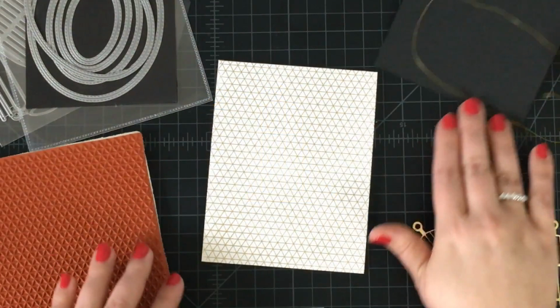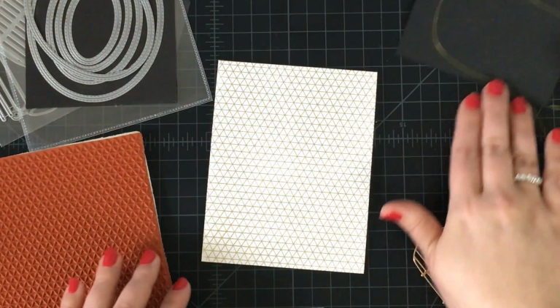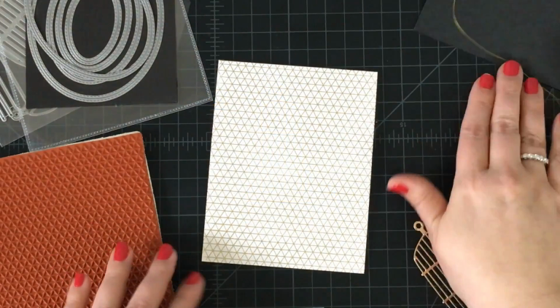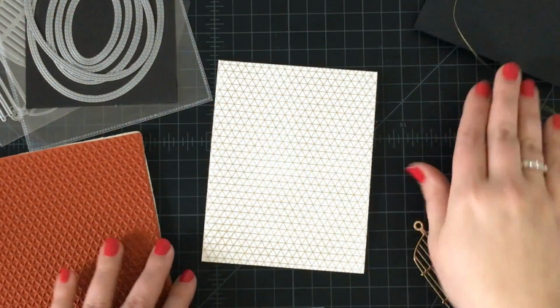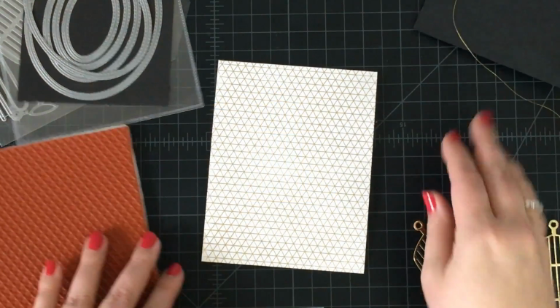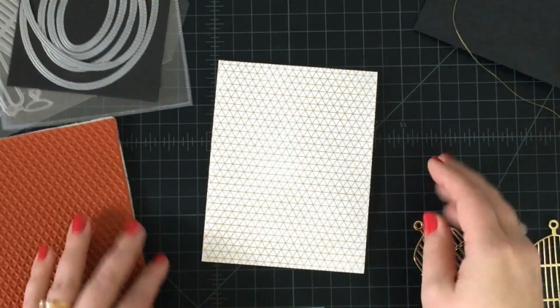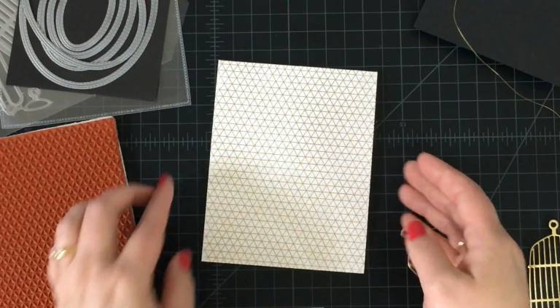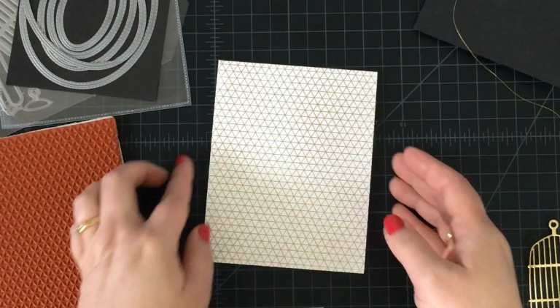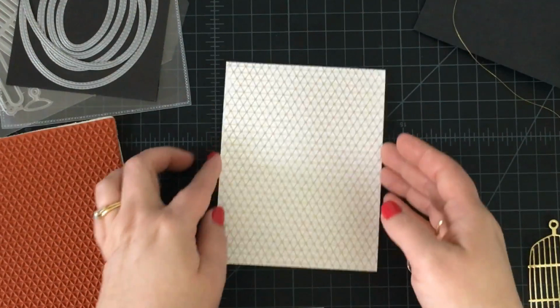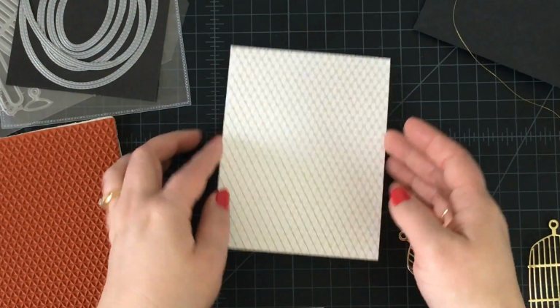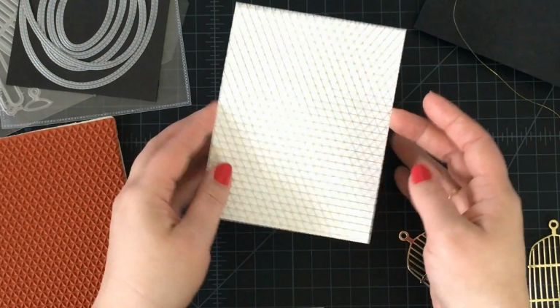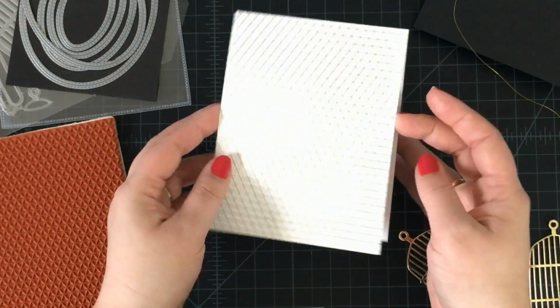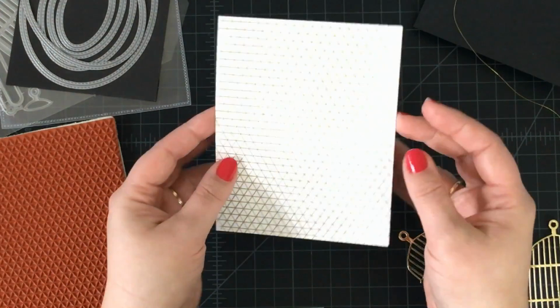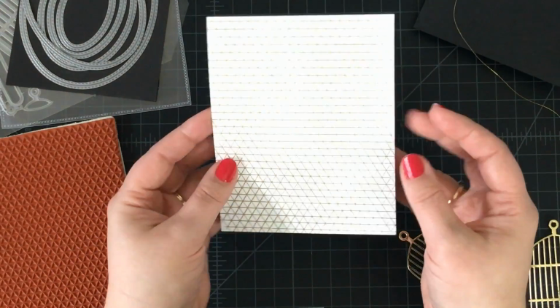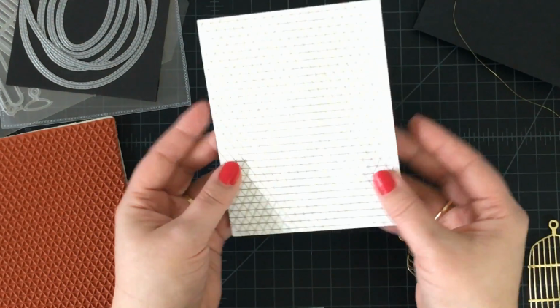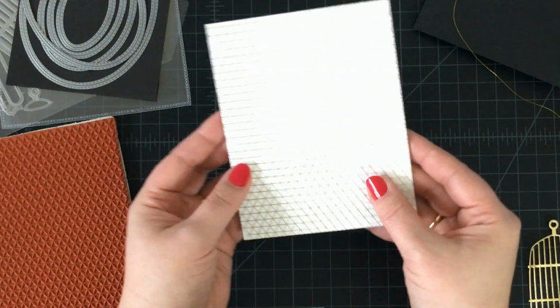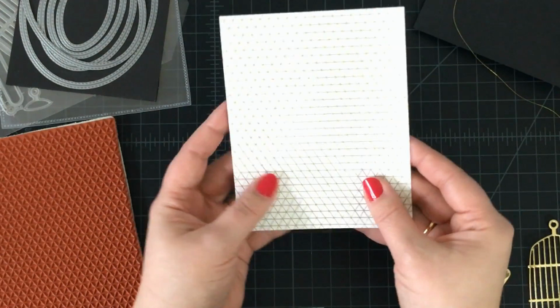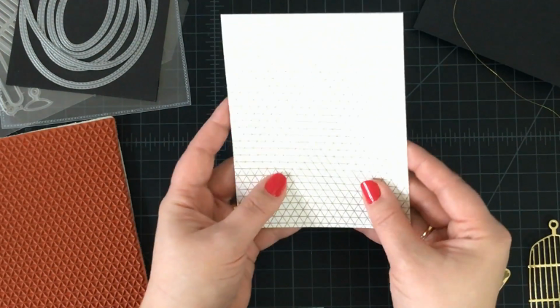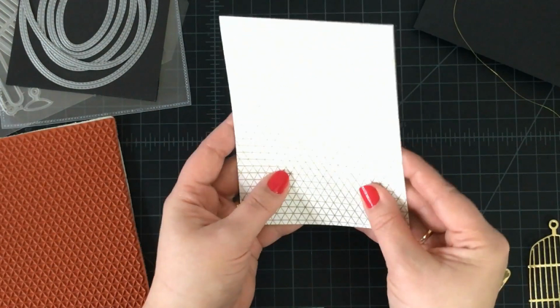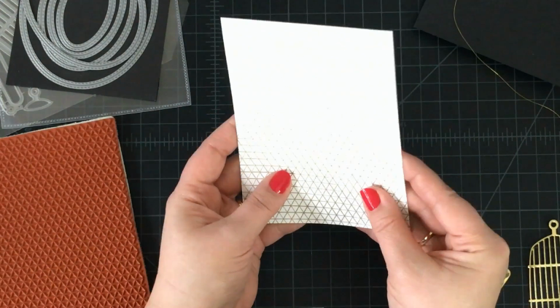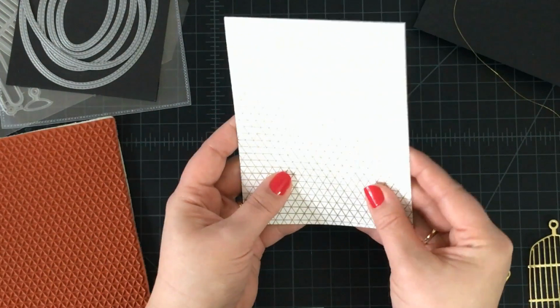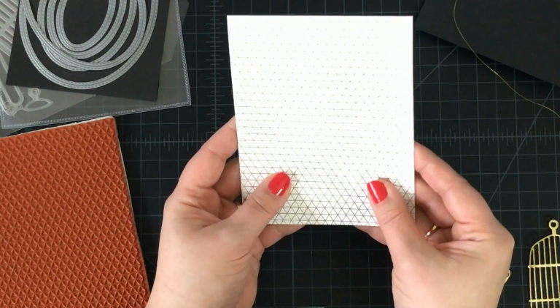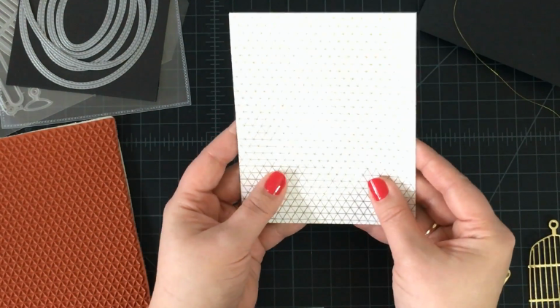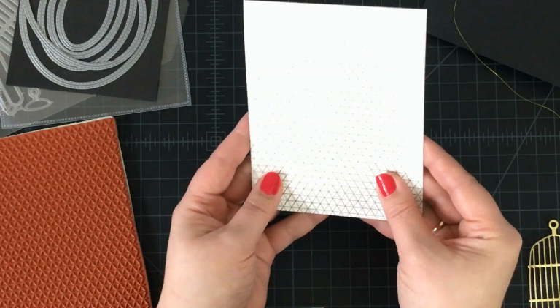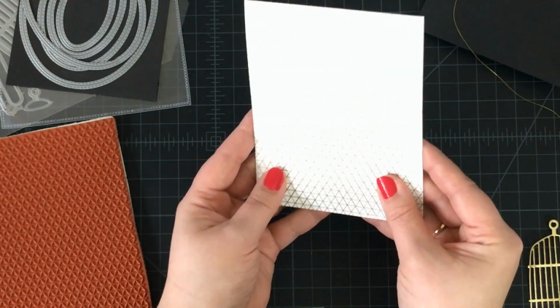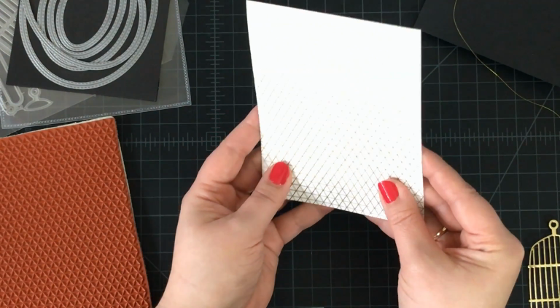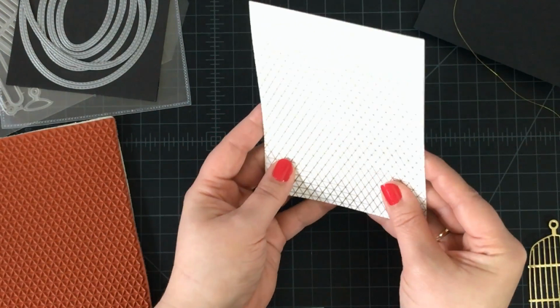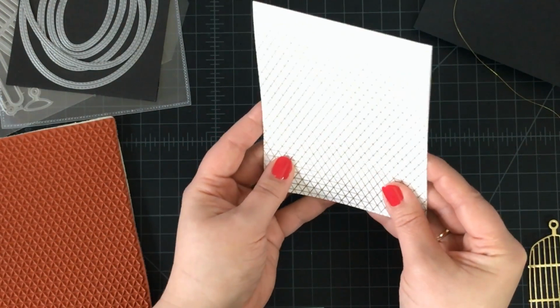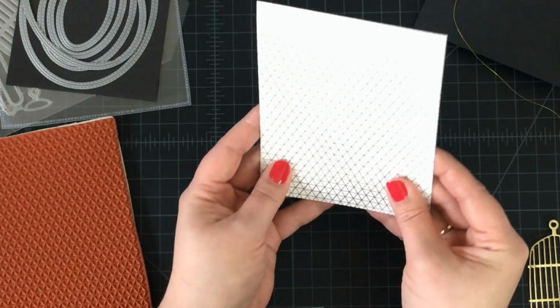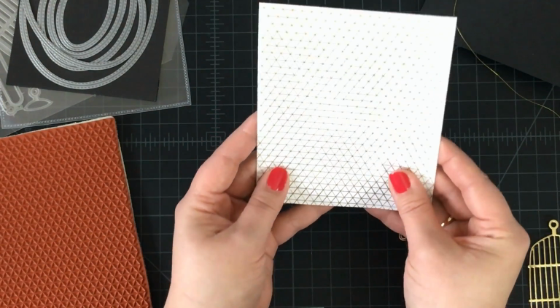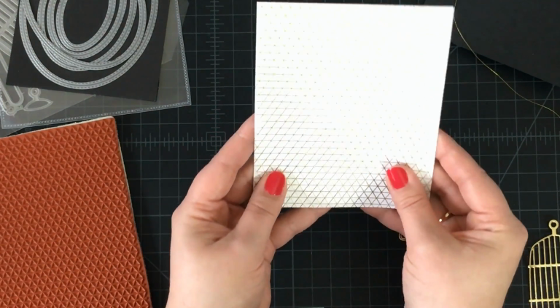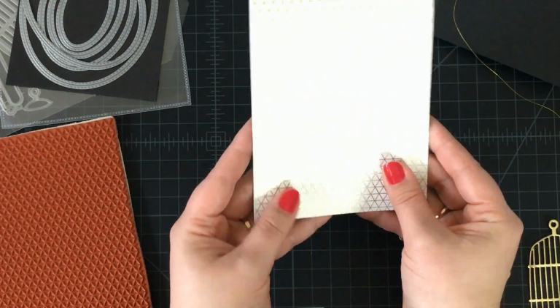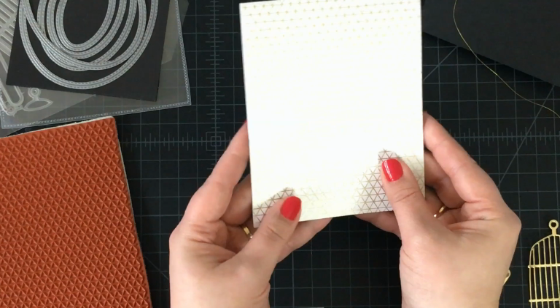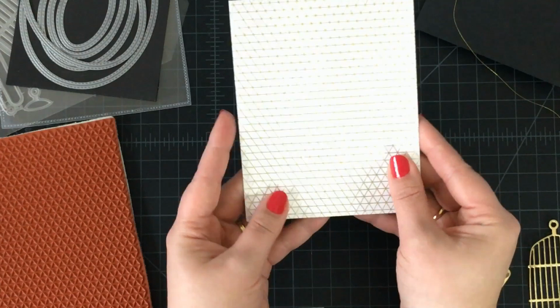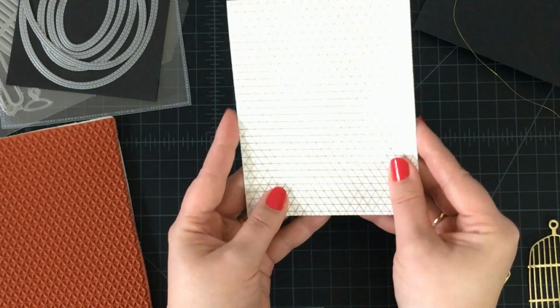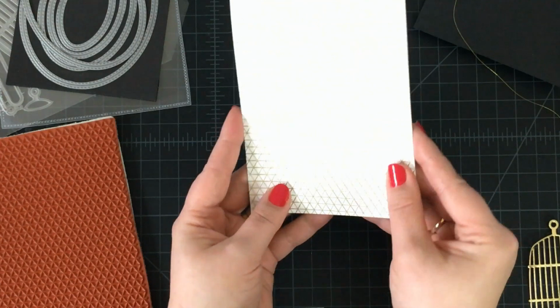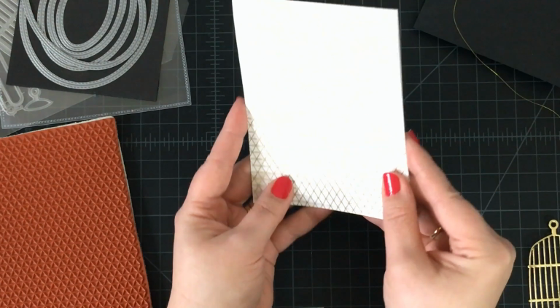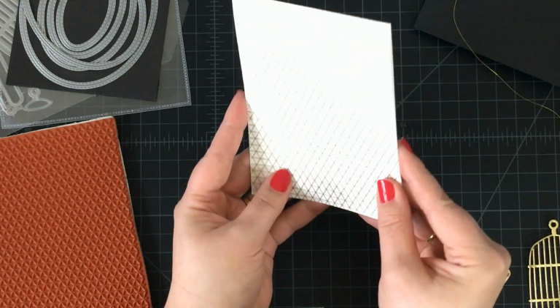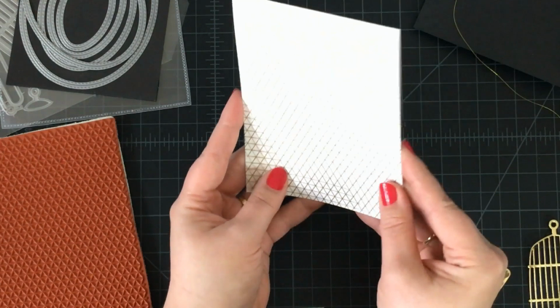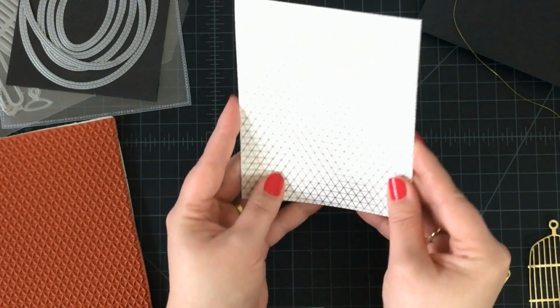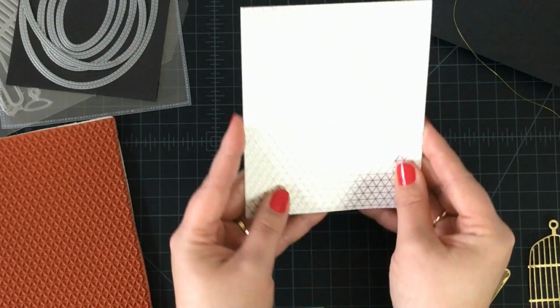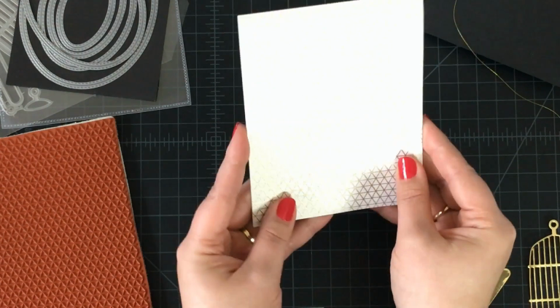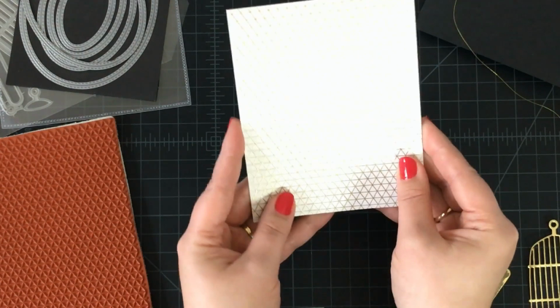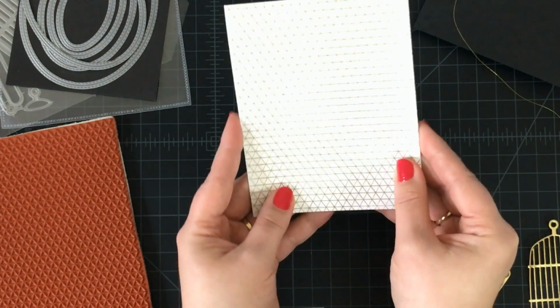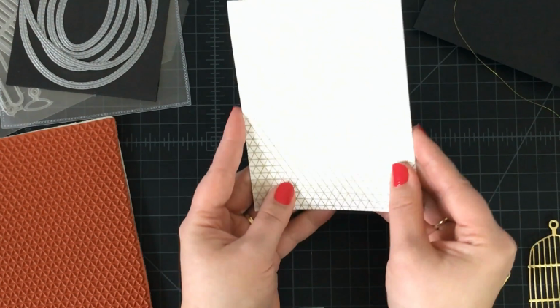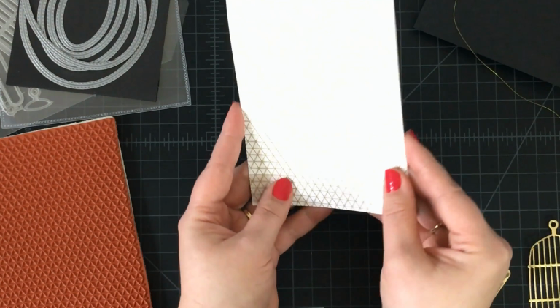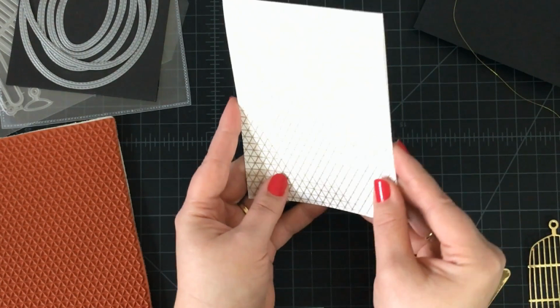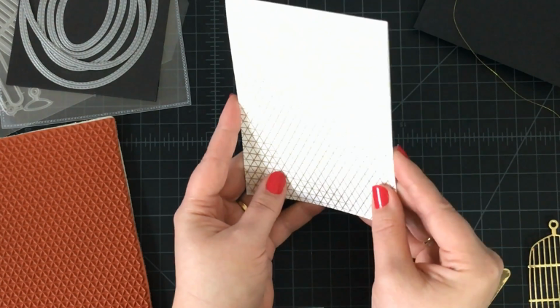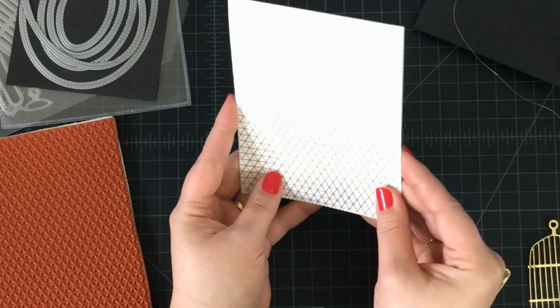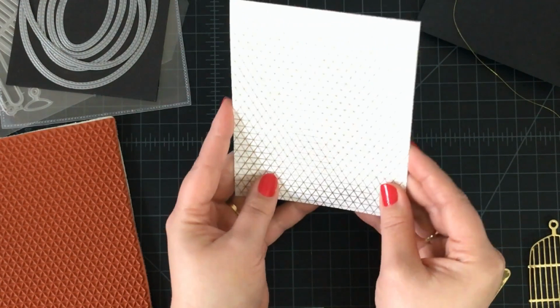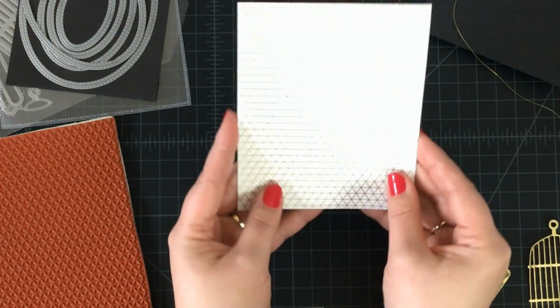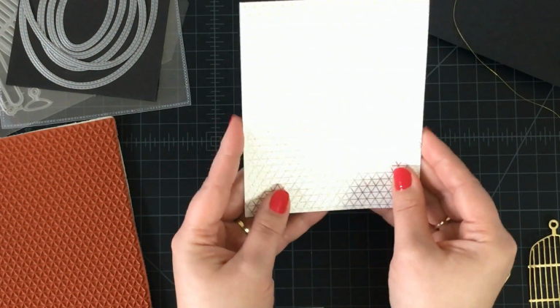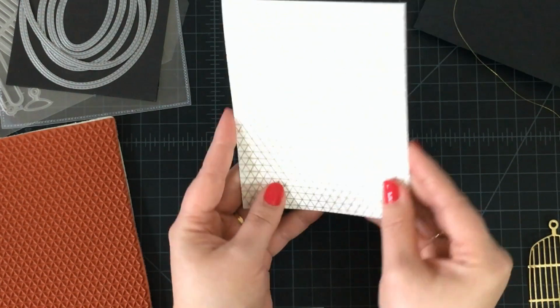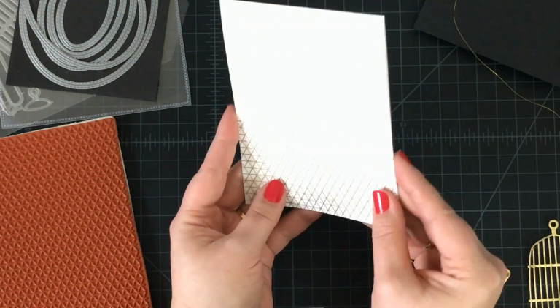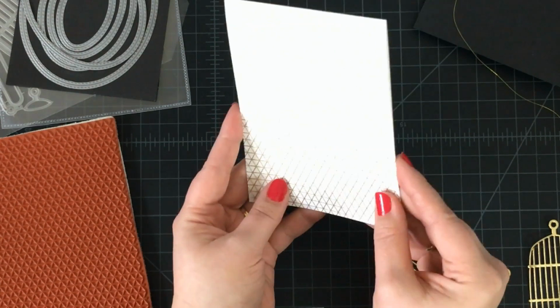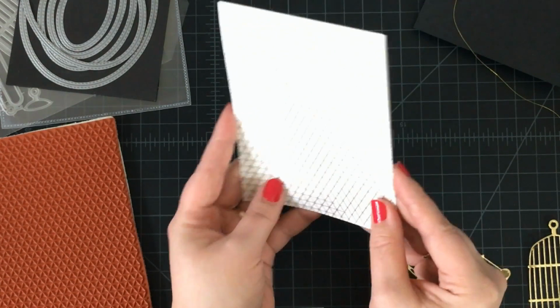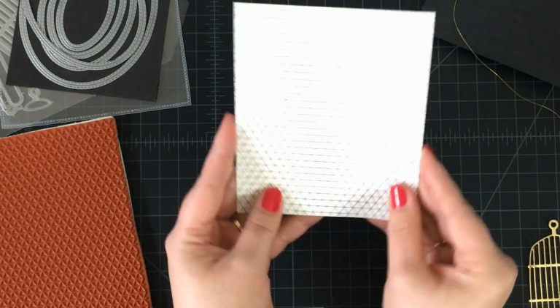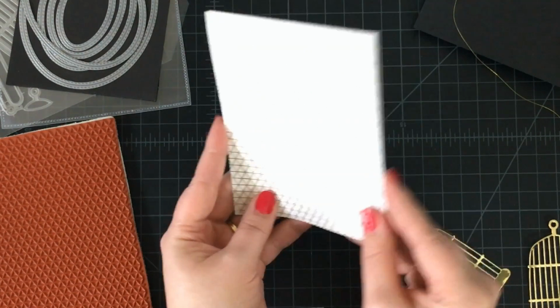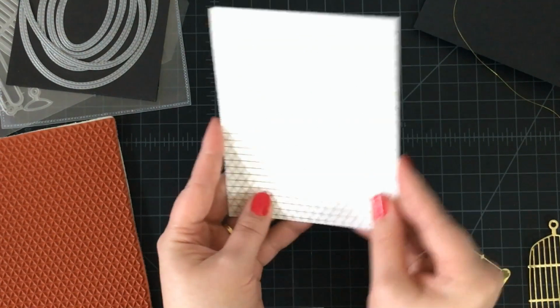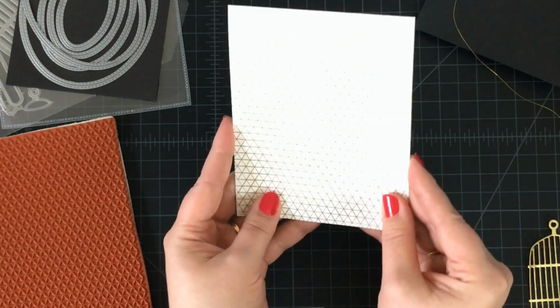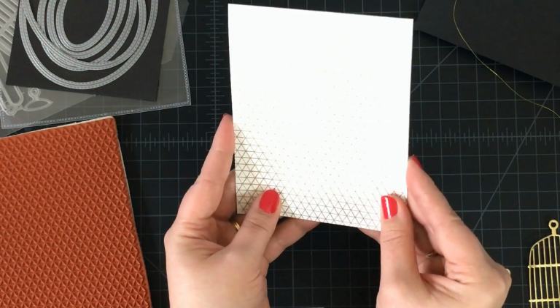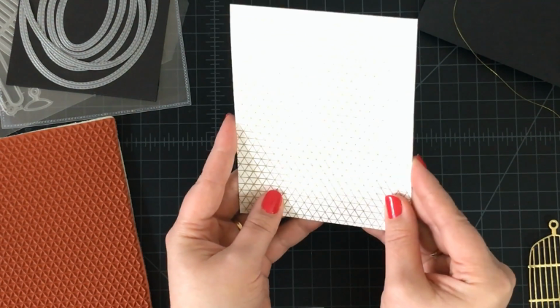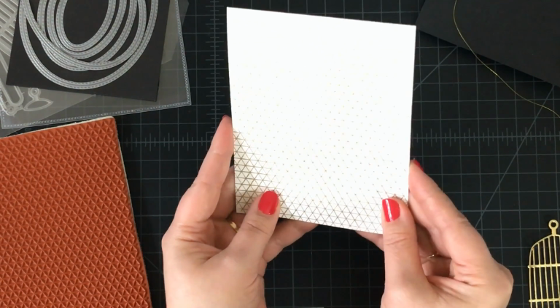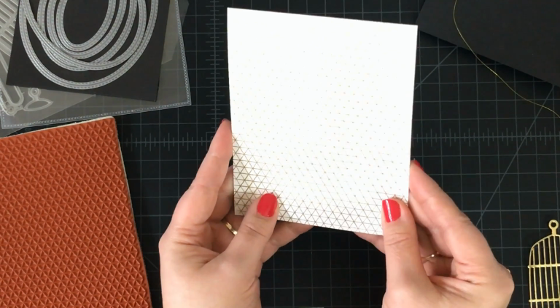To start off with, she took the stamp Geometric Grid Background and heat embossed that with gold powder, which made an amazing background.